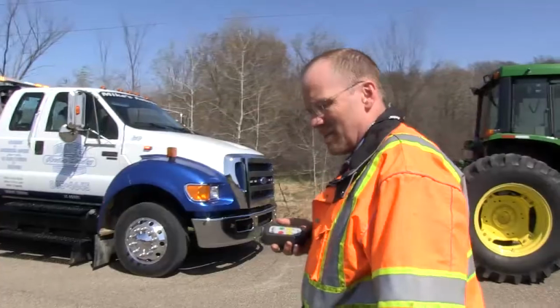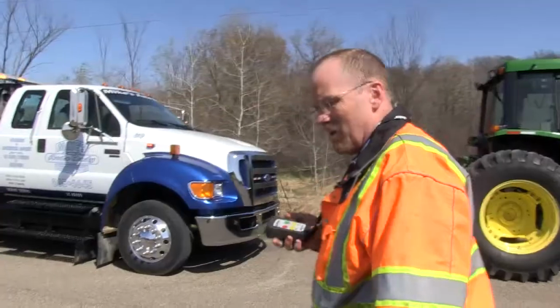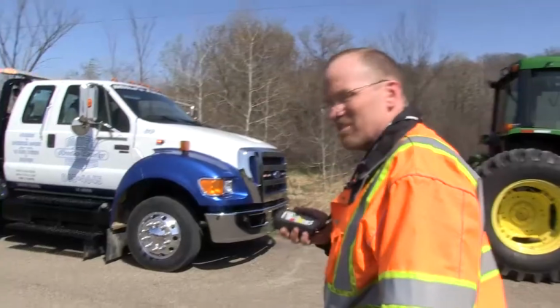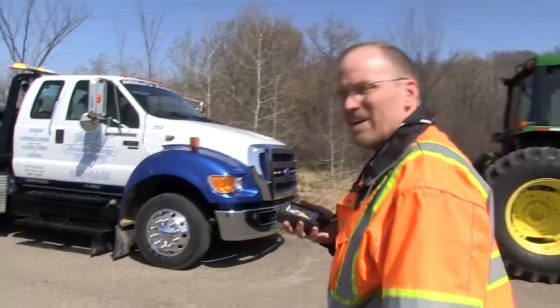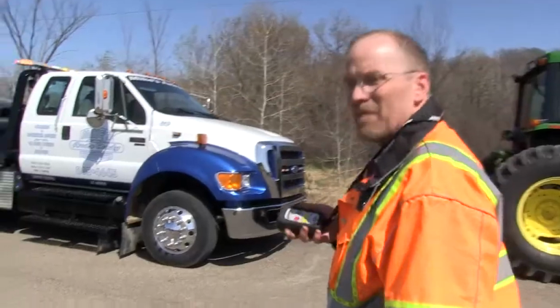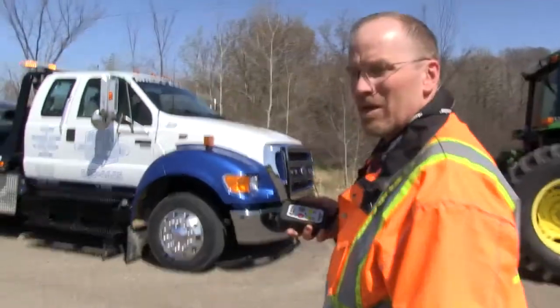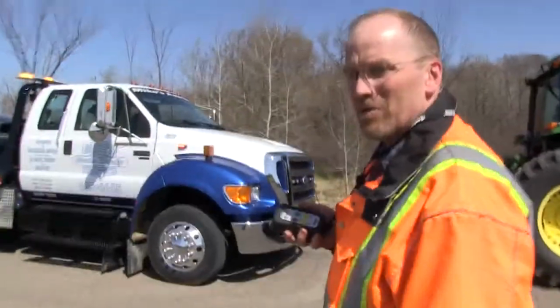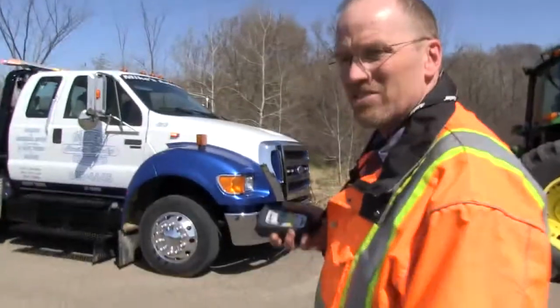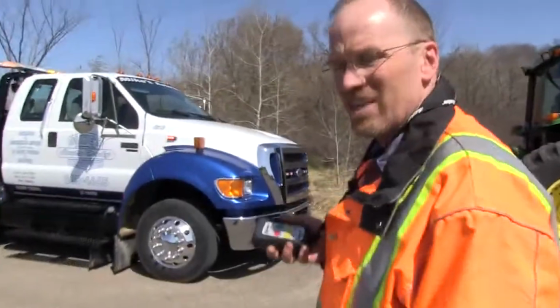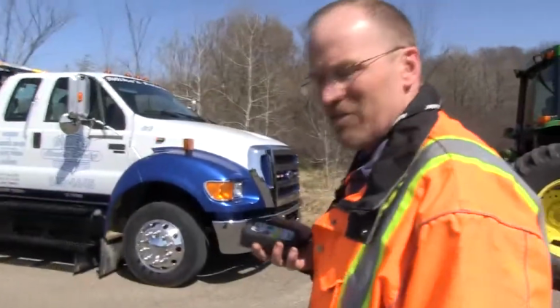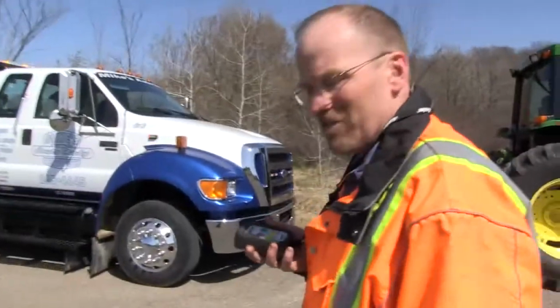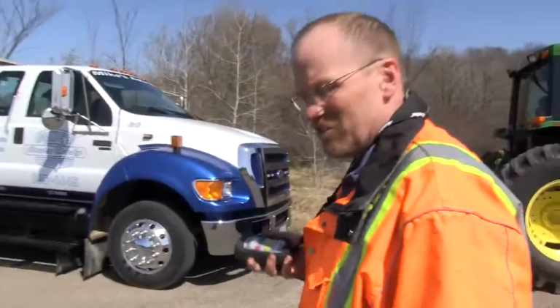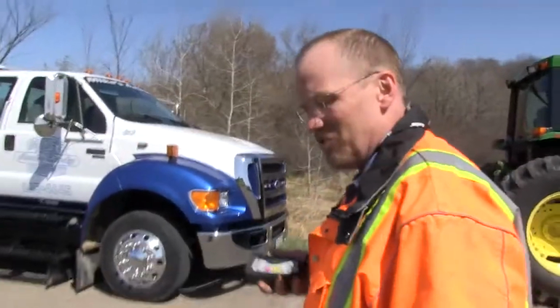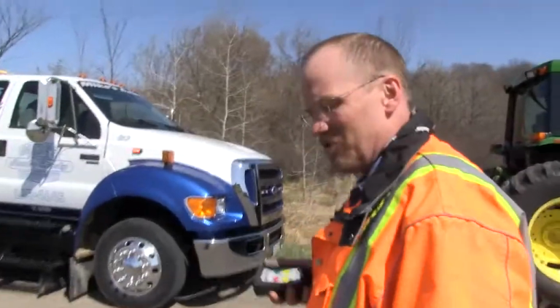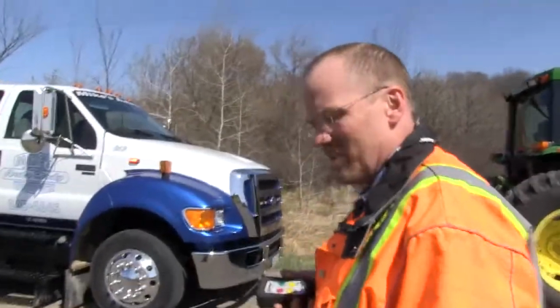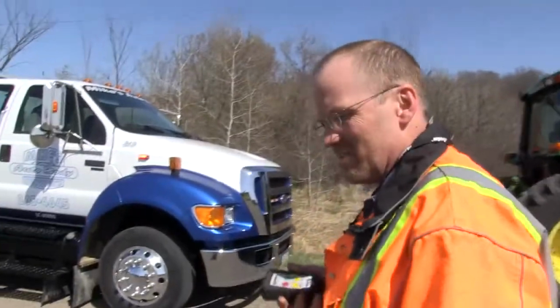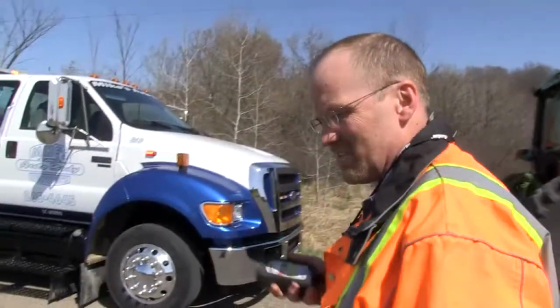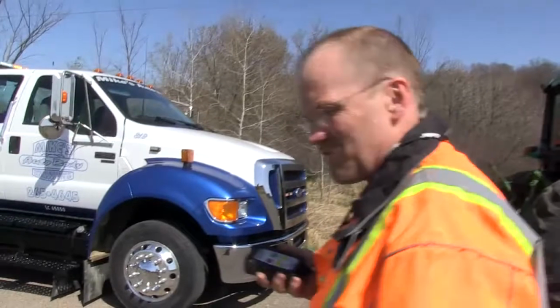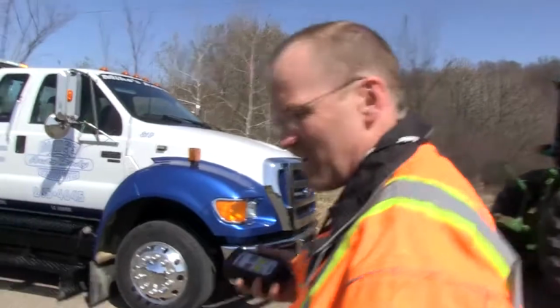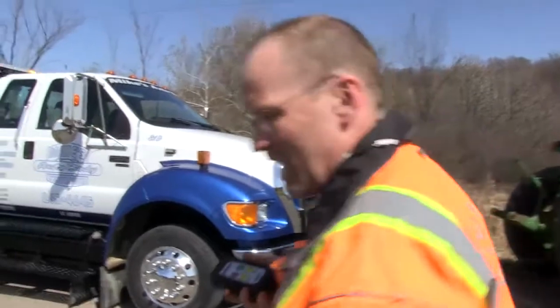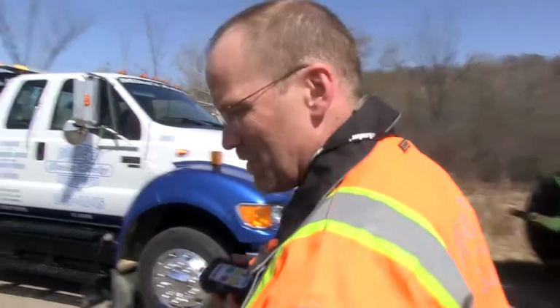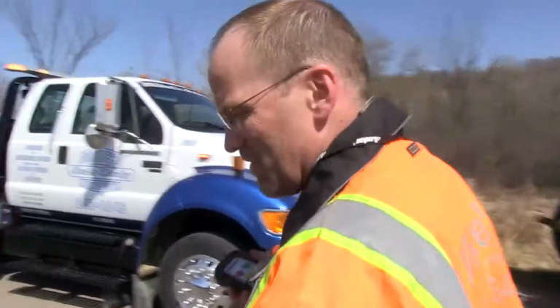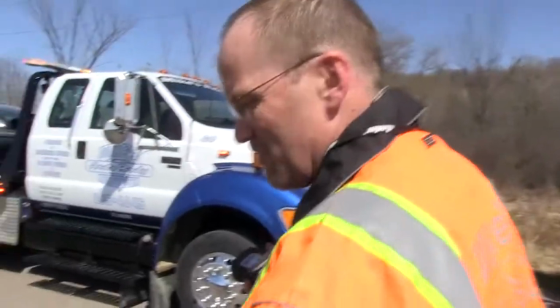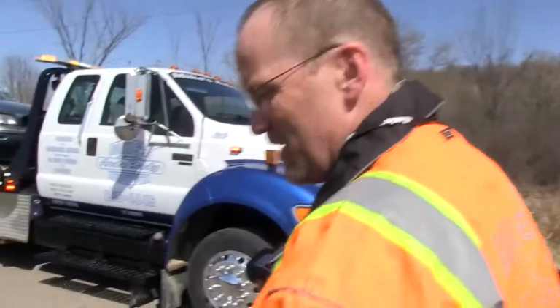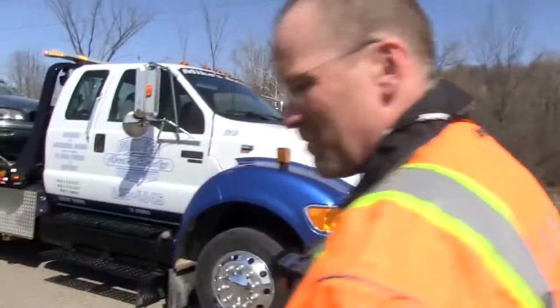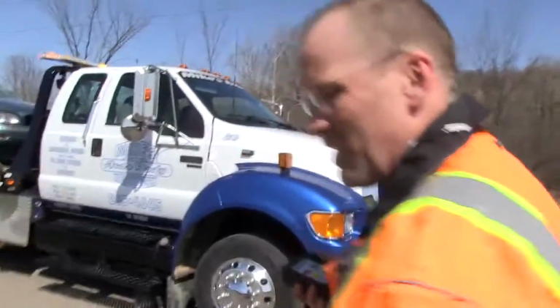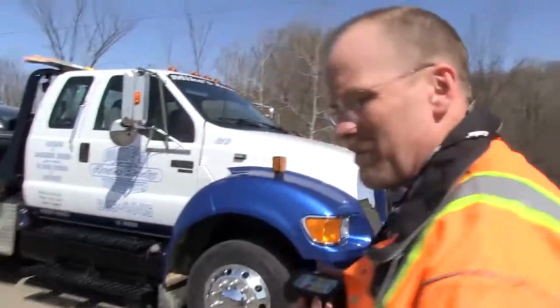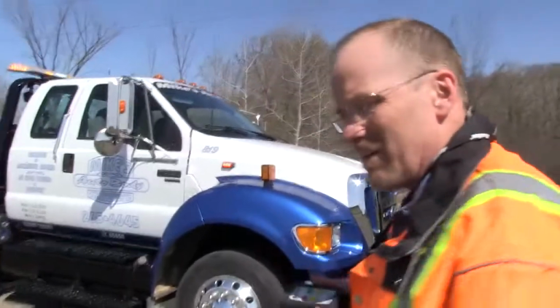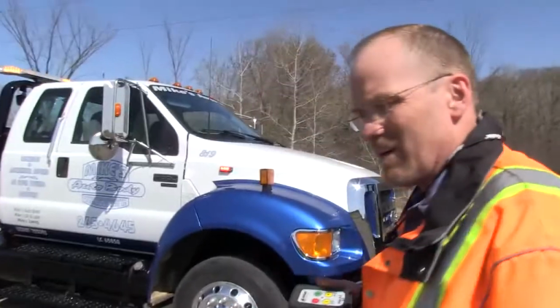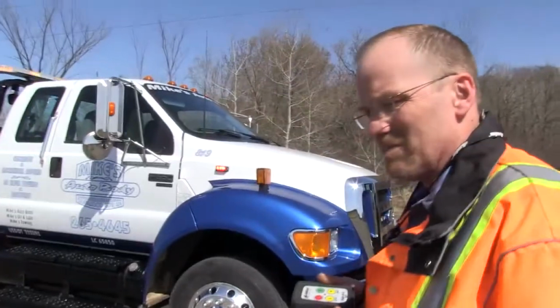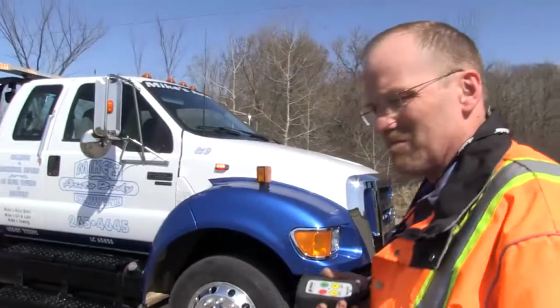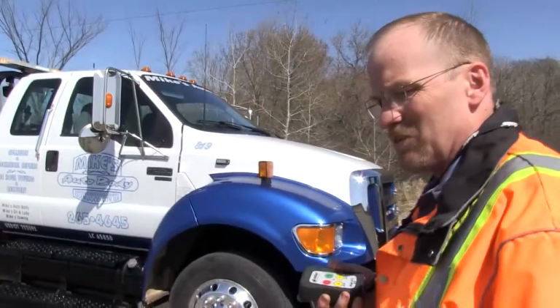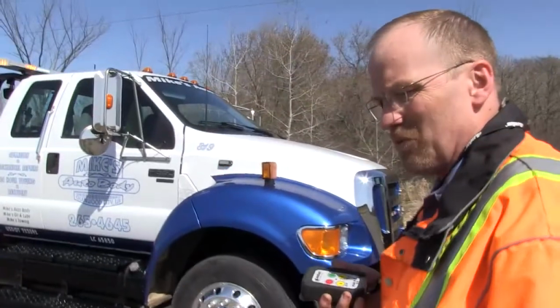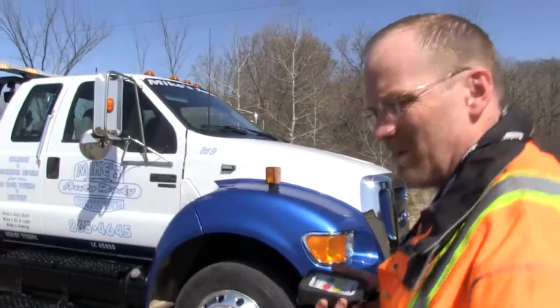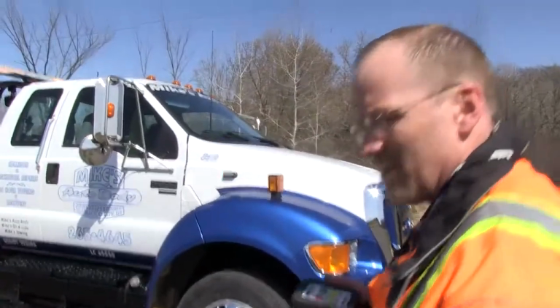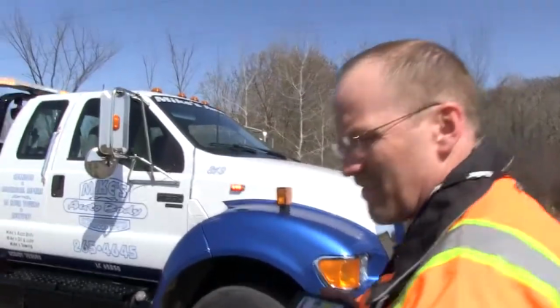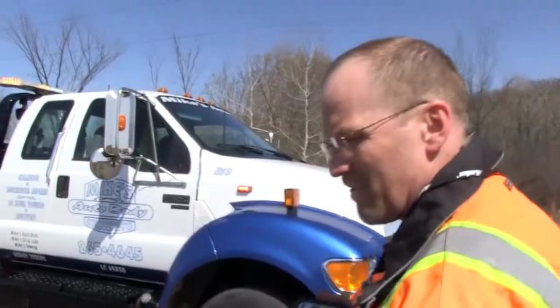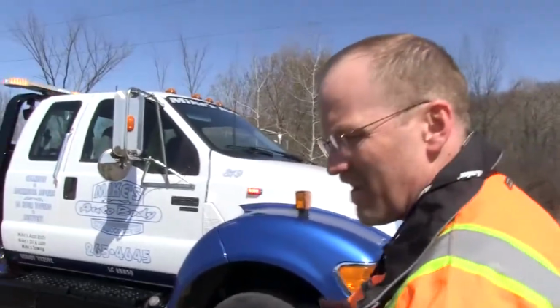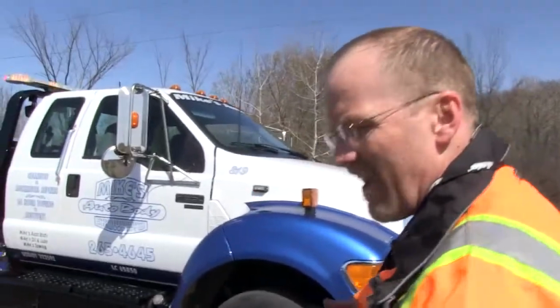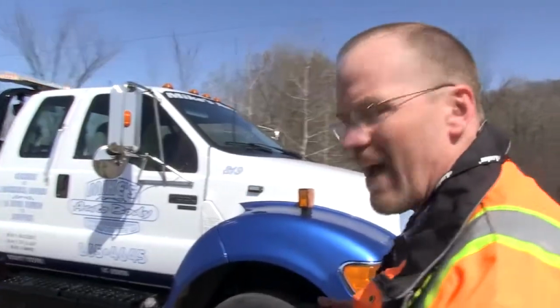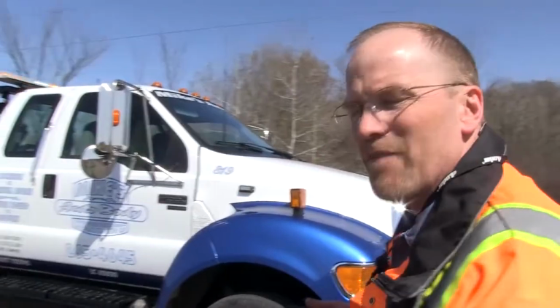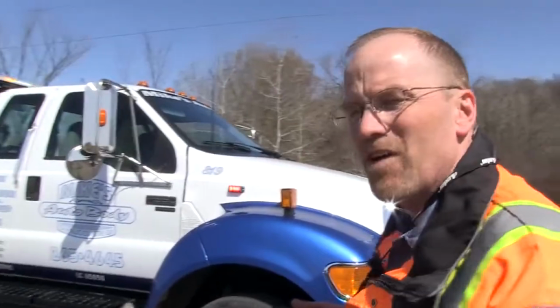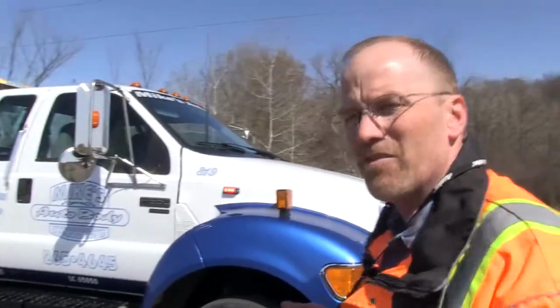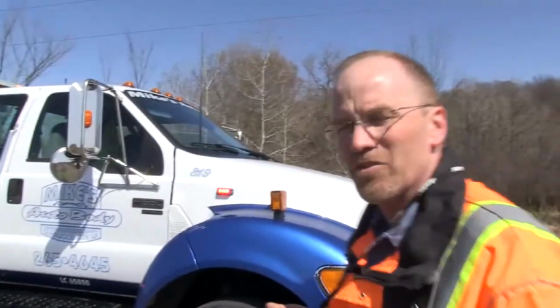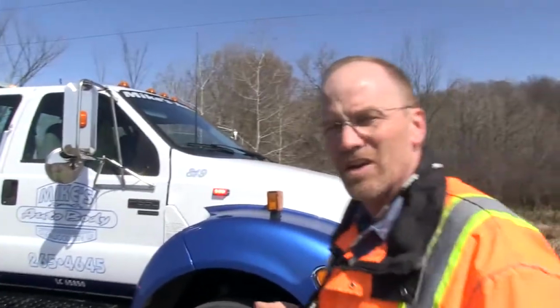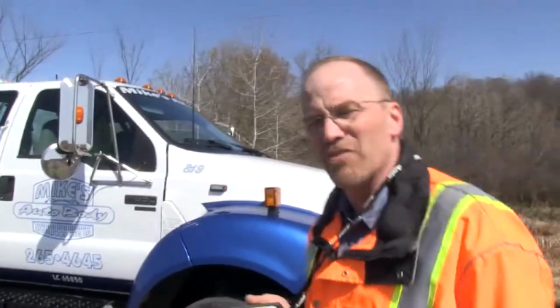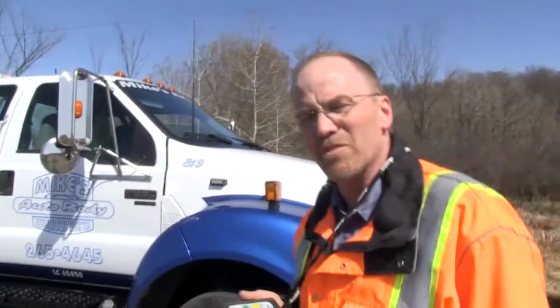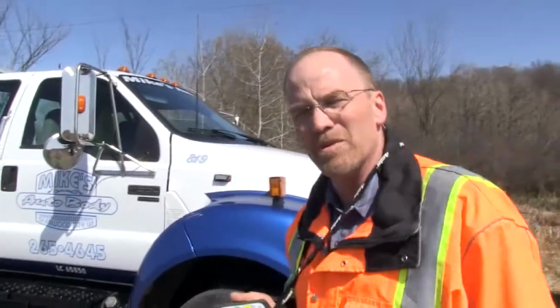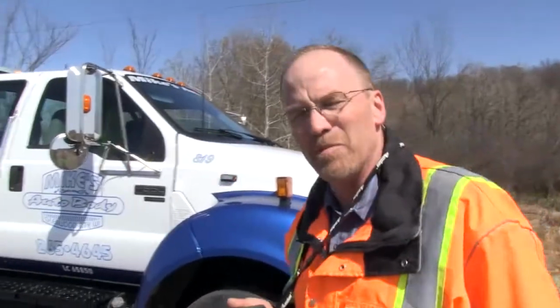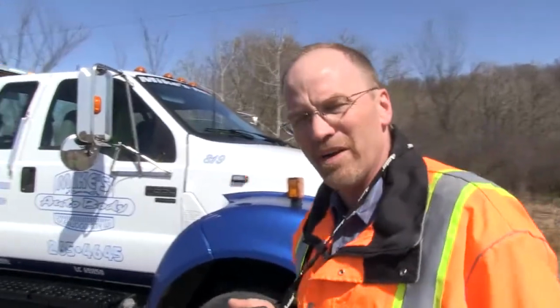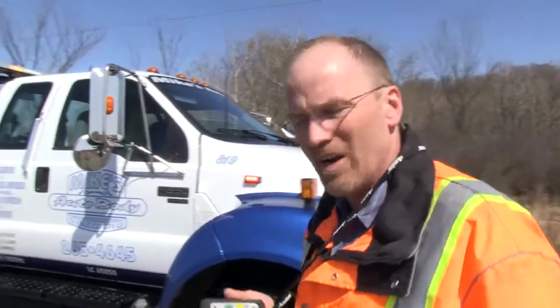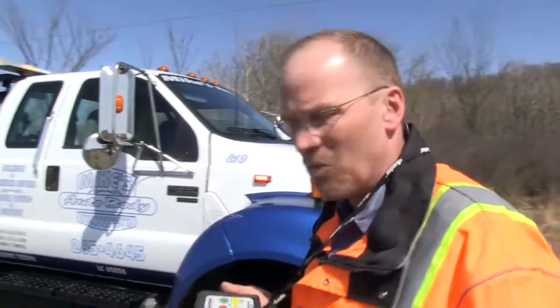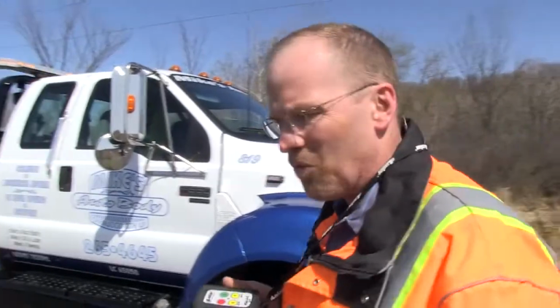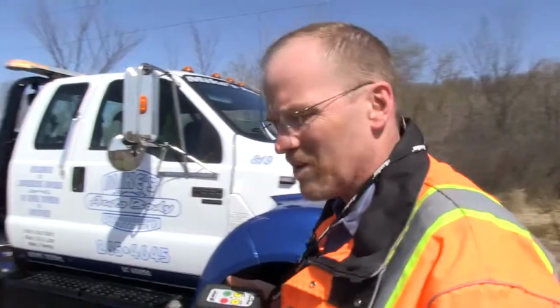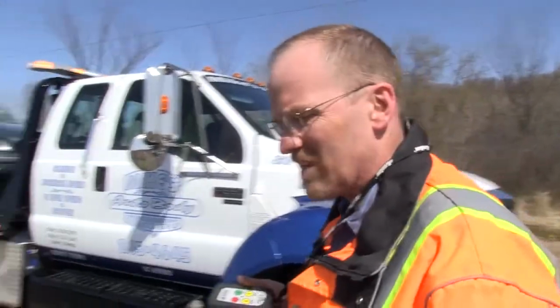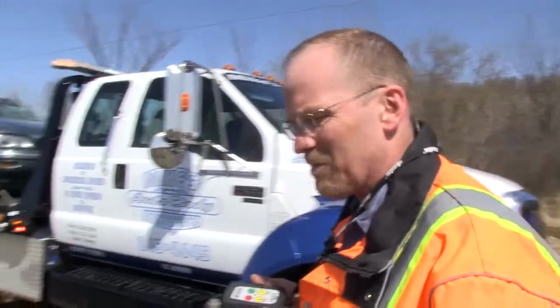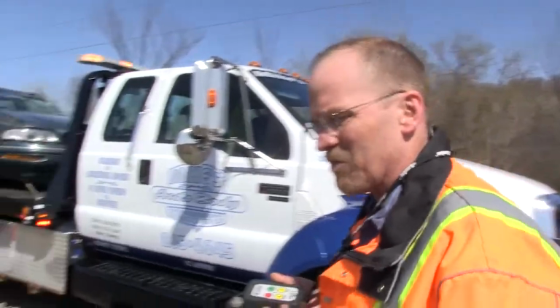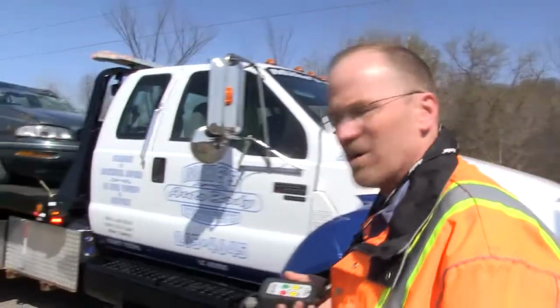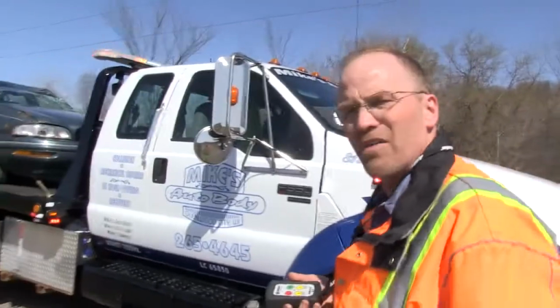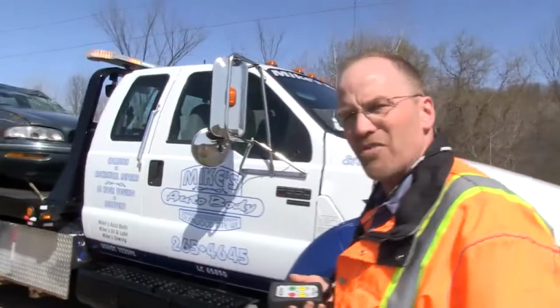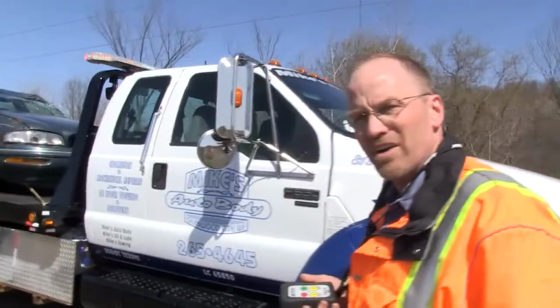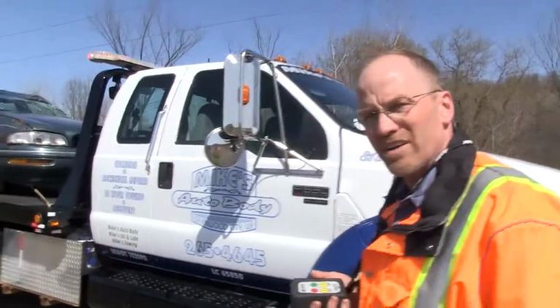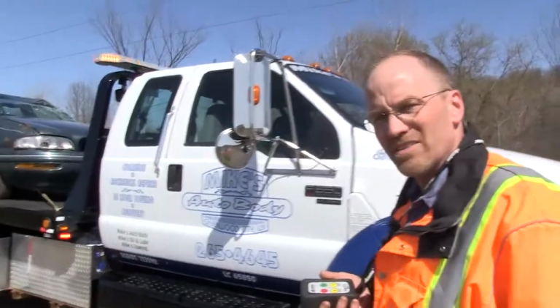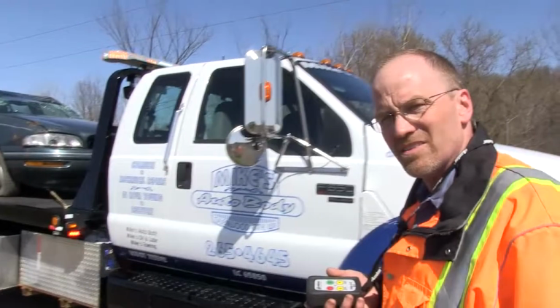The amount of time that we save with this unit is phenomenal. We can probably cut between a third and a half off the recovery, depending on what type of recovery it is.